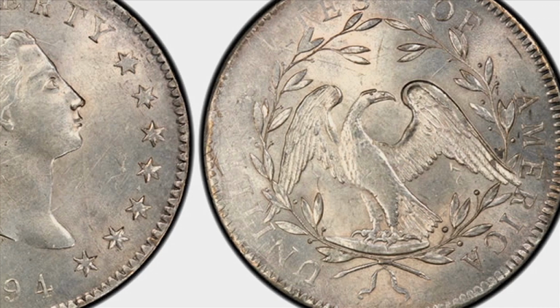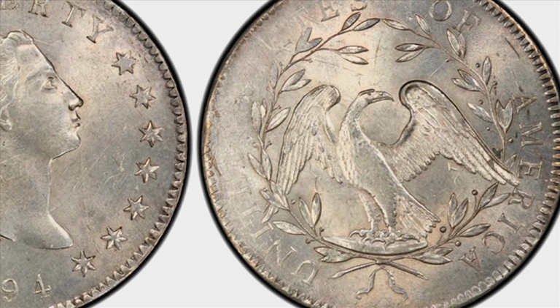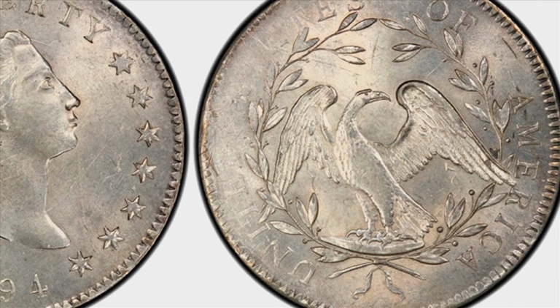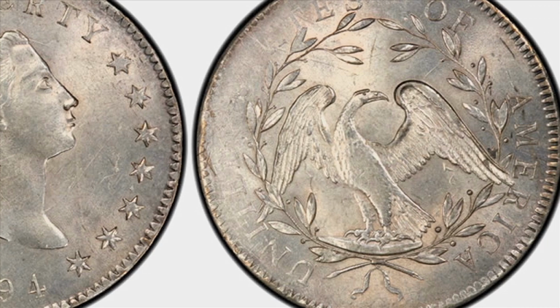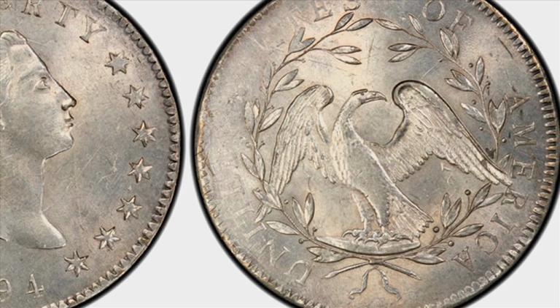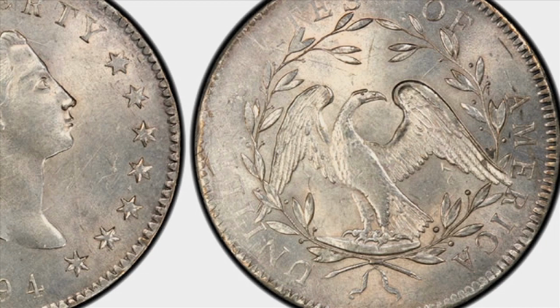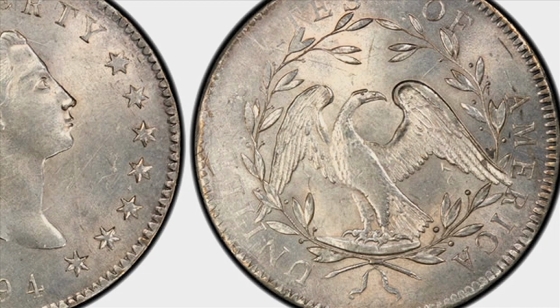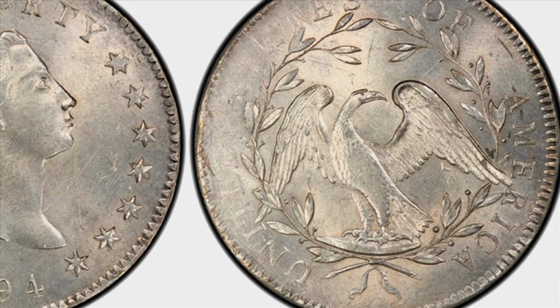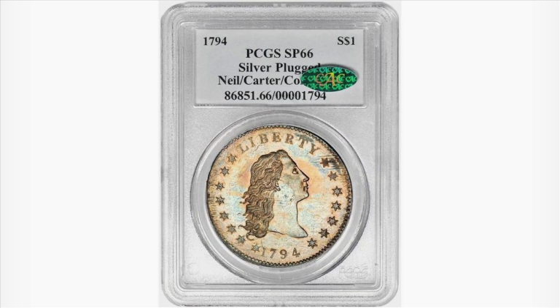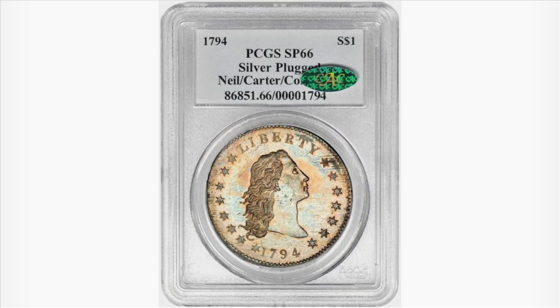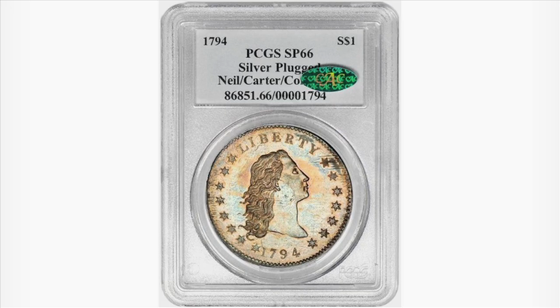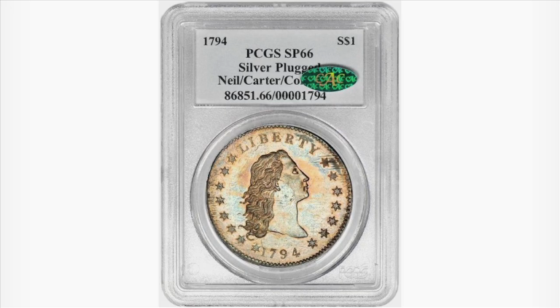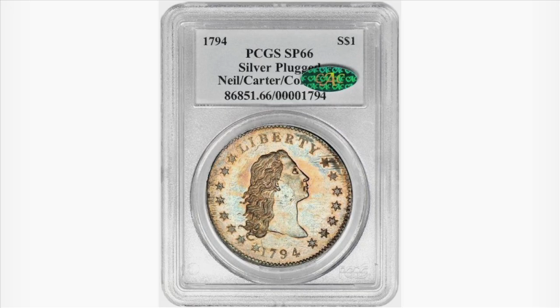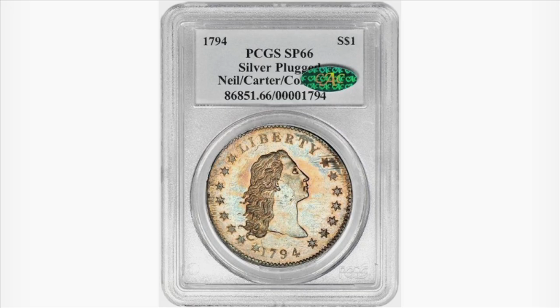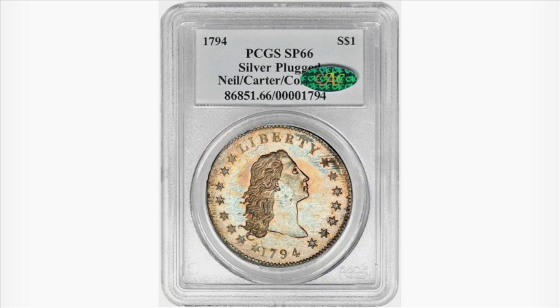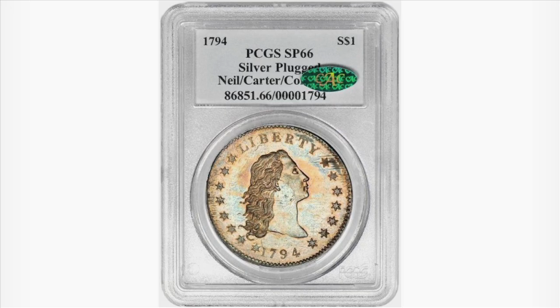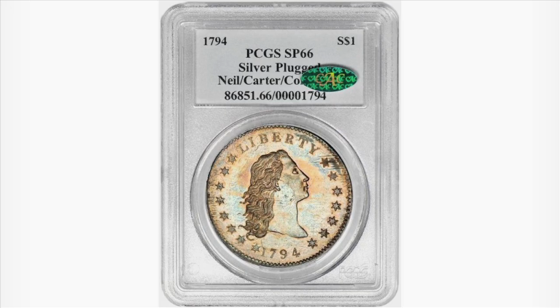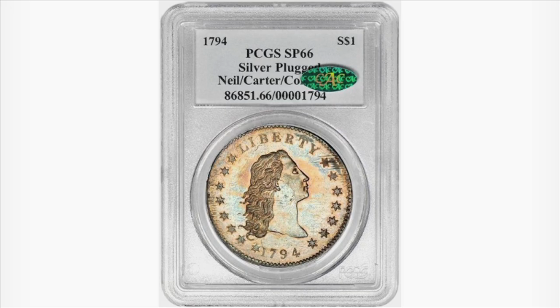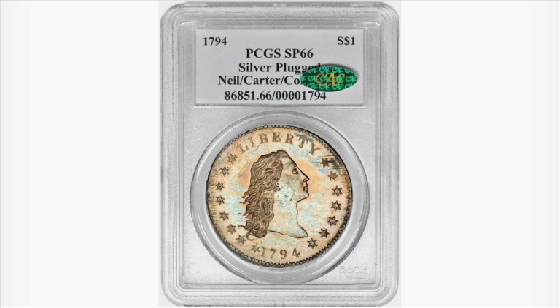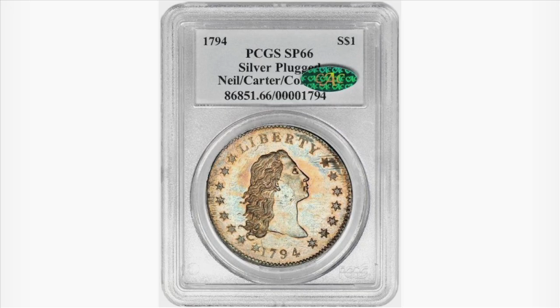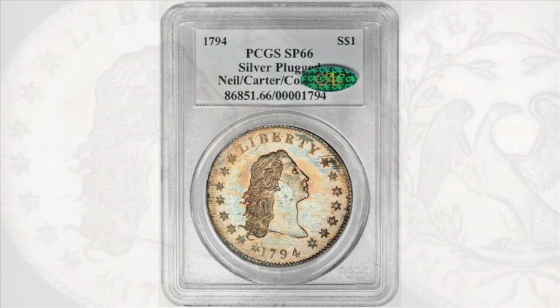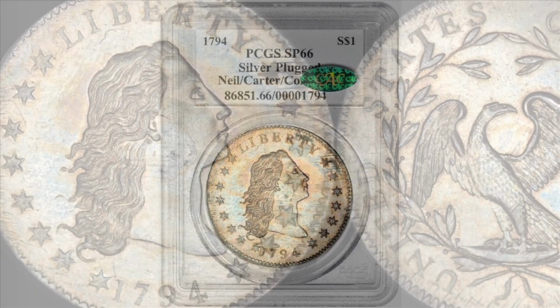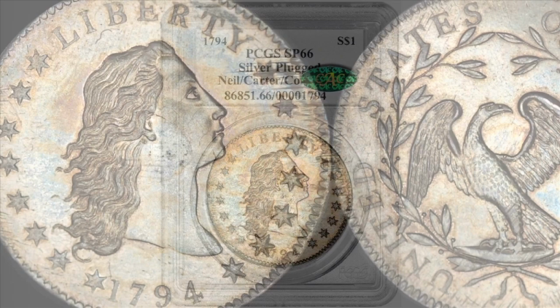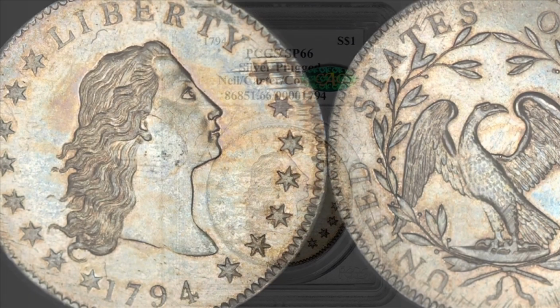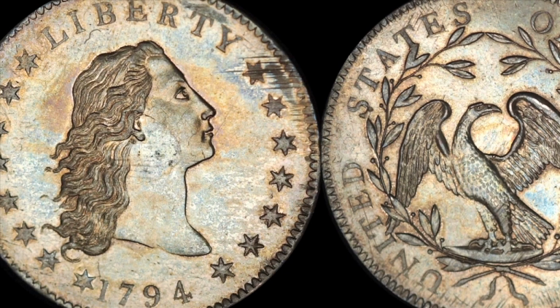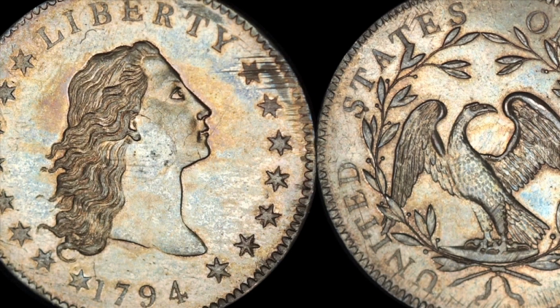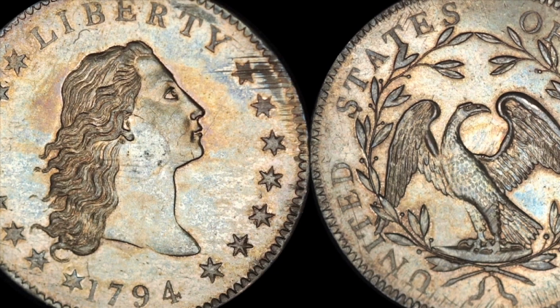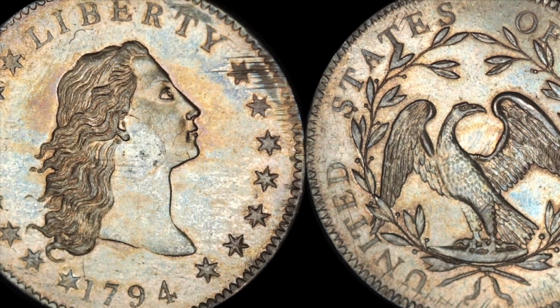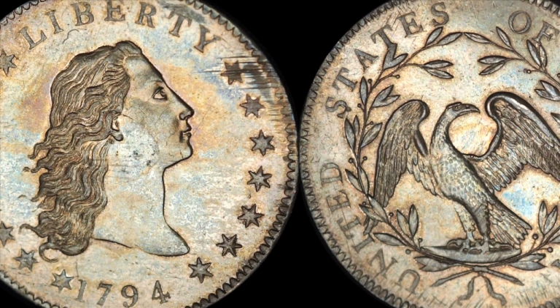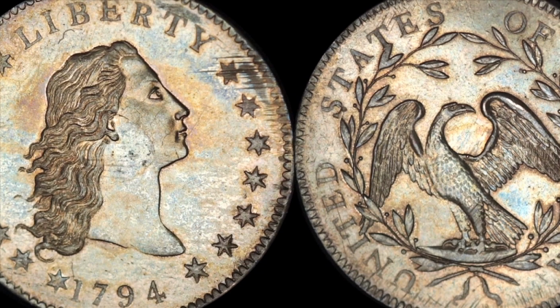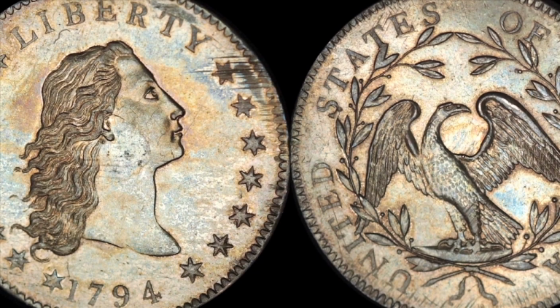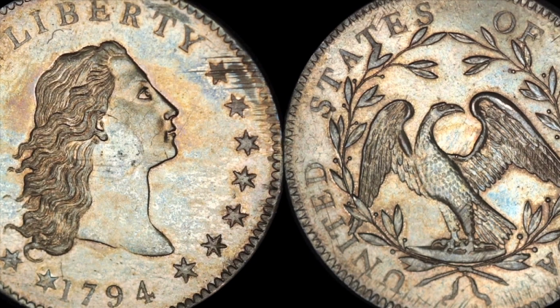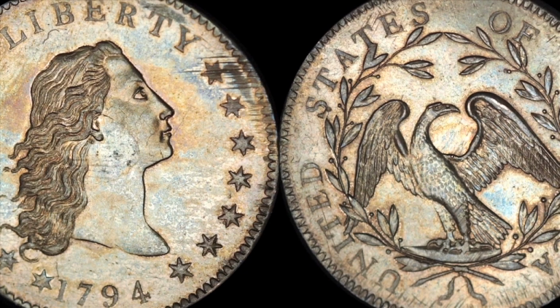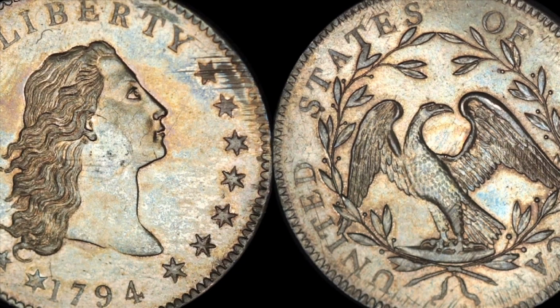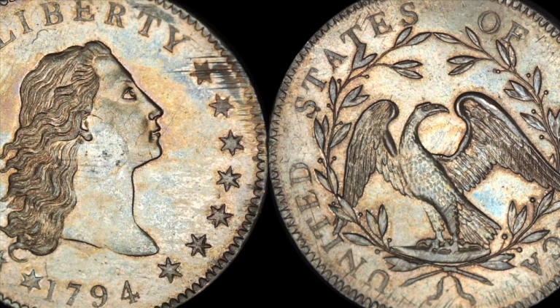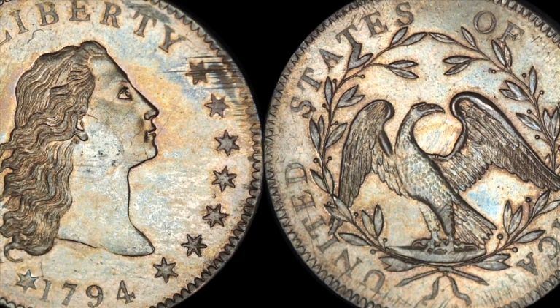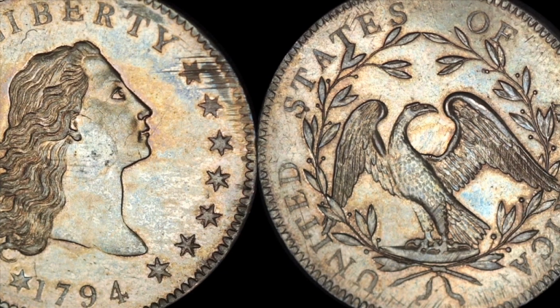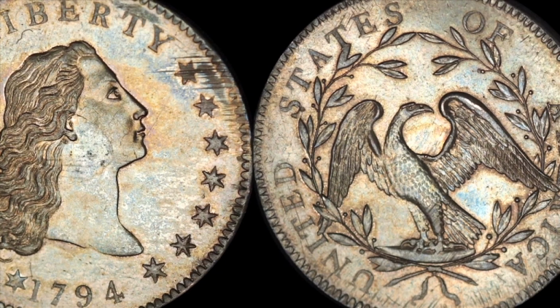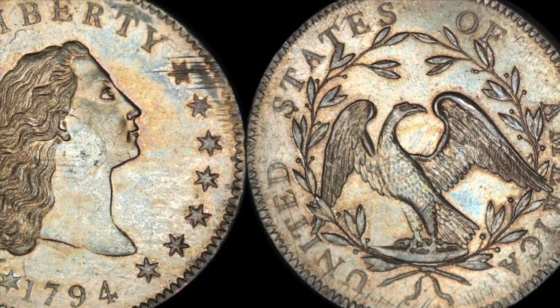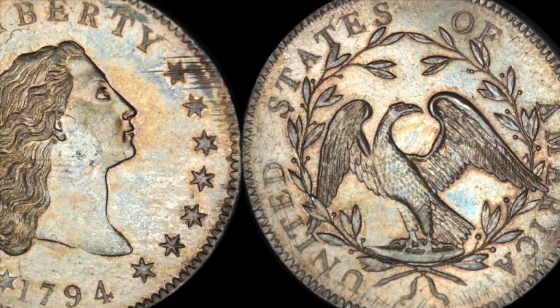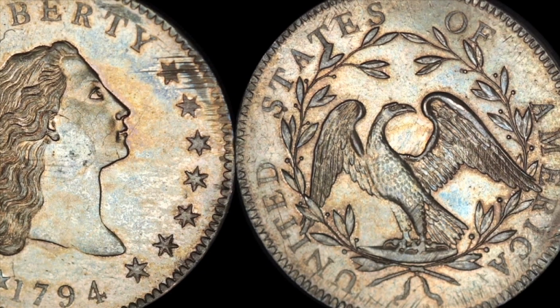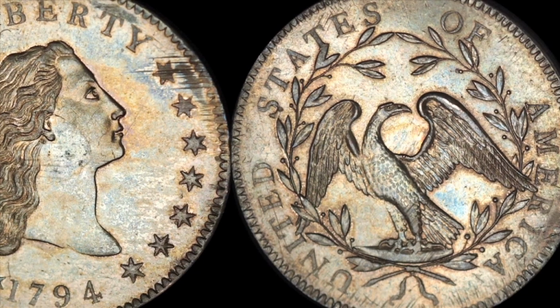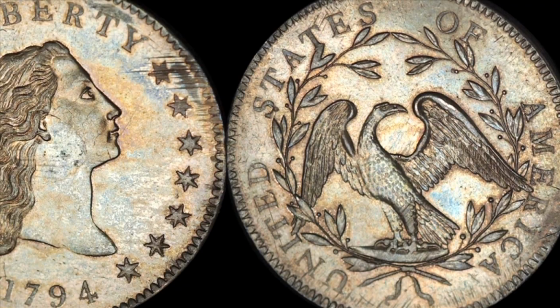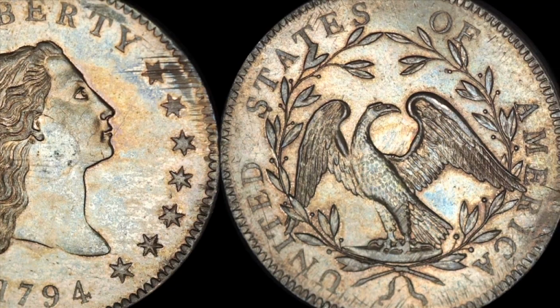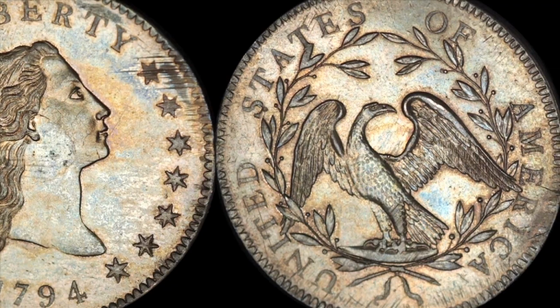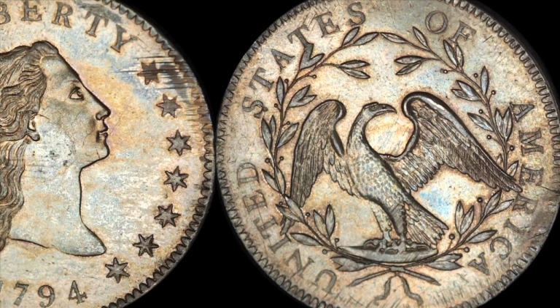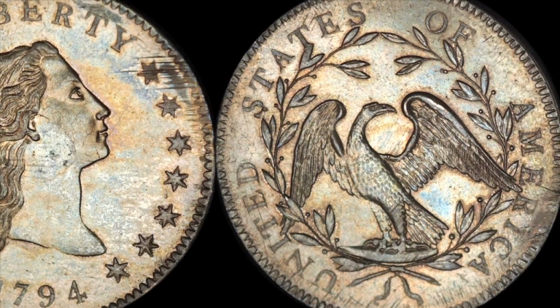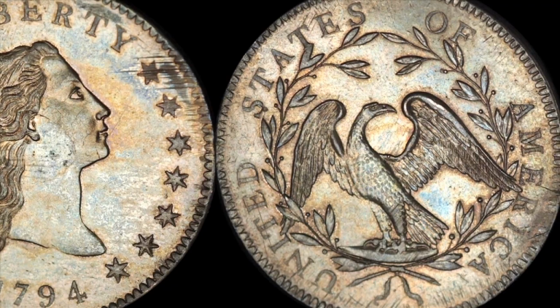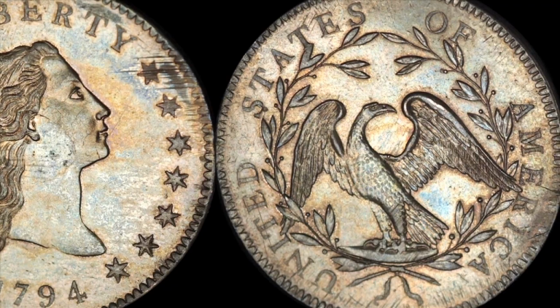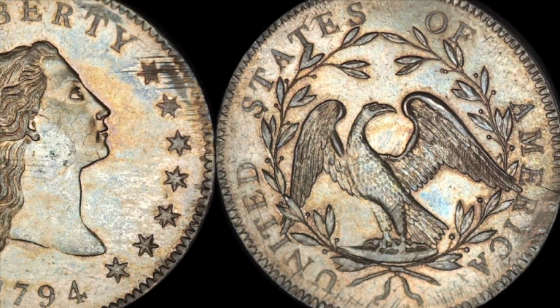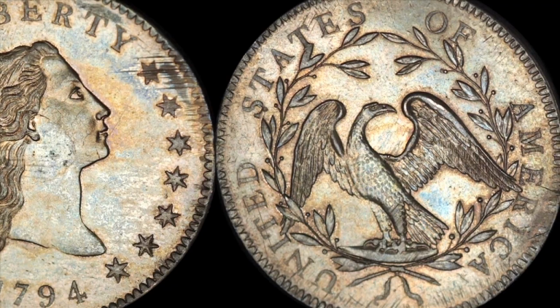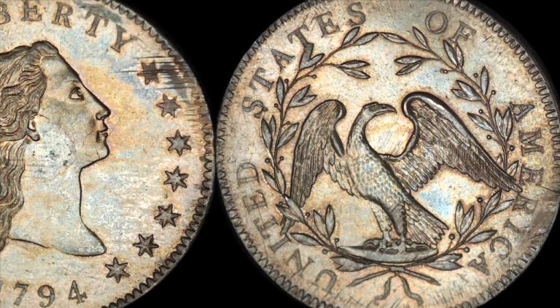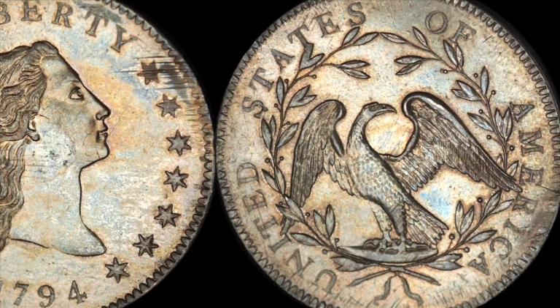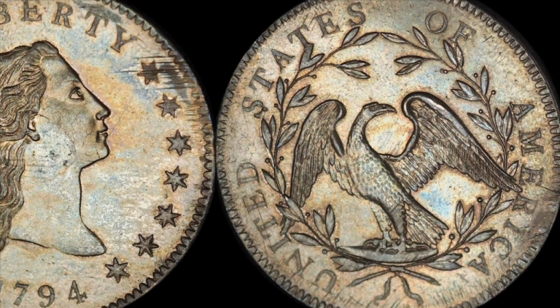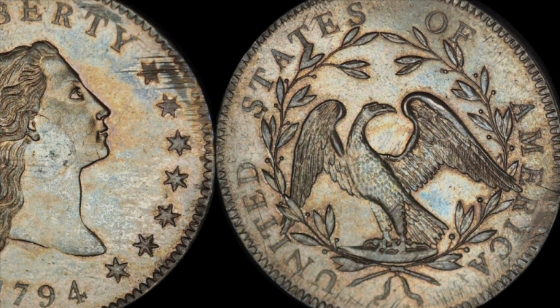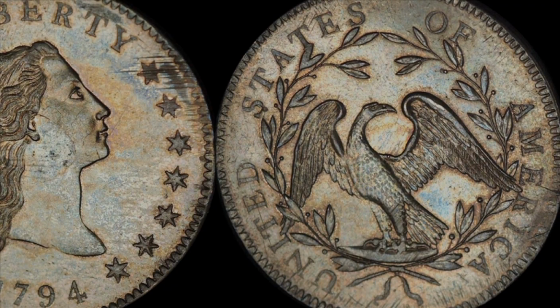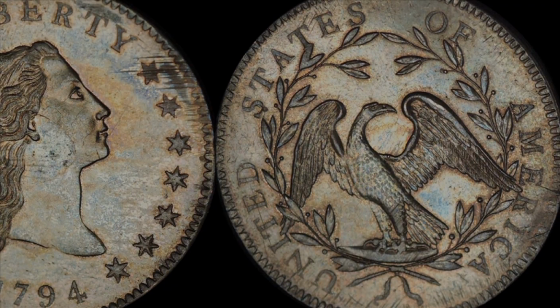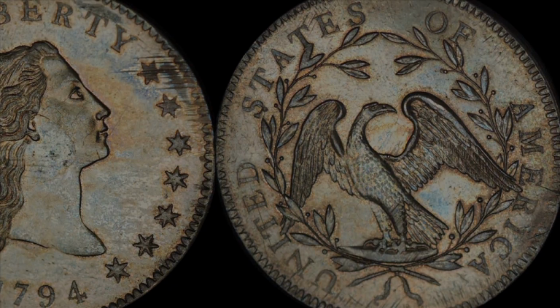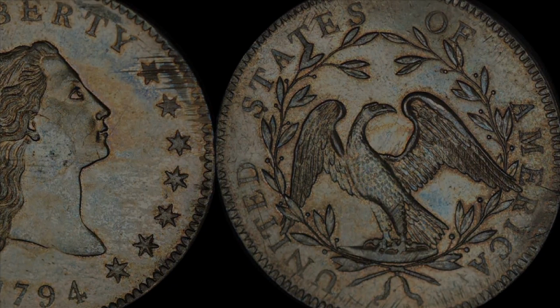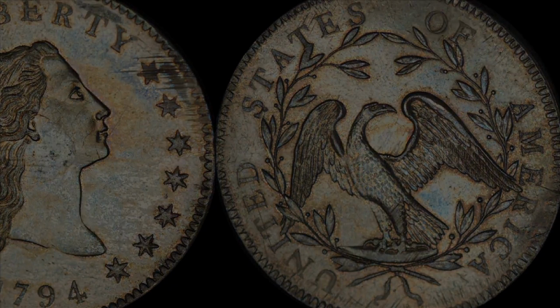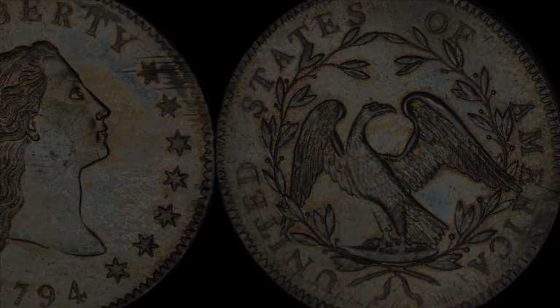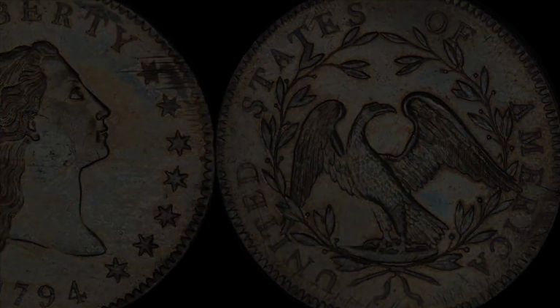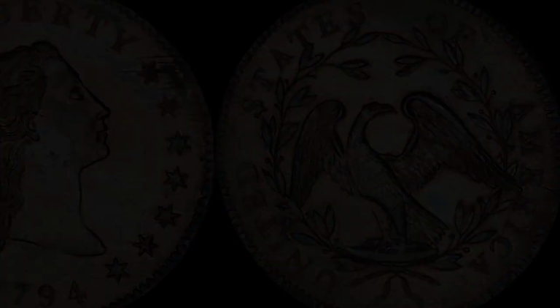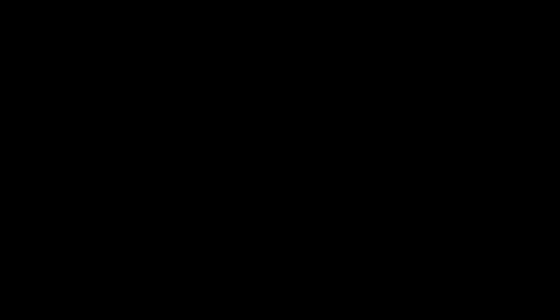That's why the finest known example broke the $10 million mark — the first time a coin has done that.